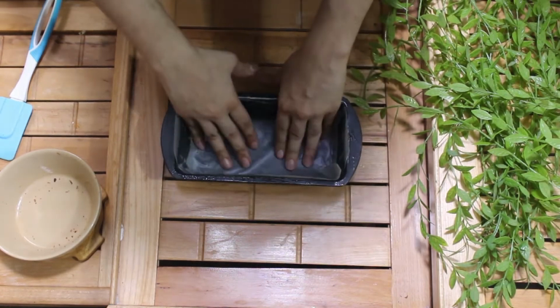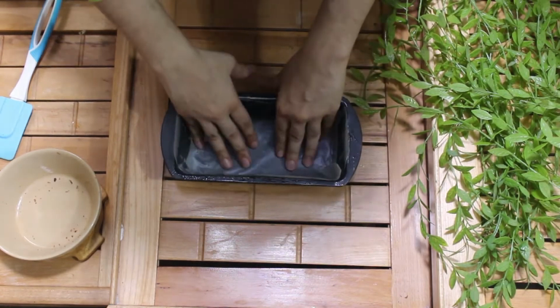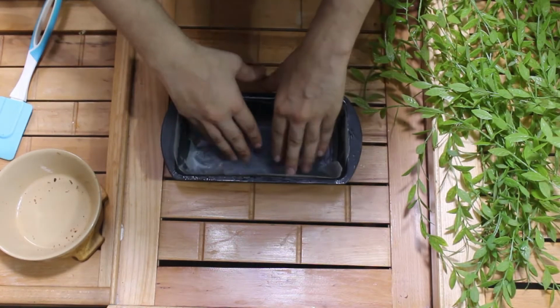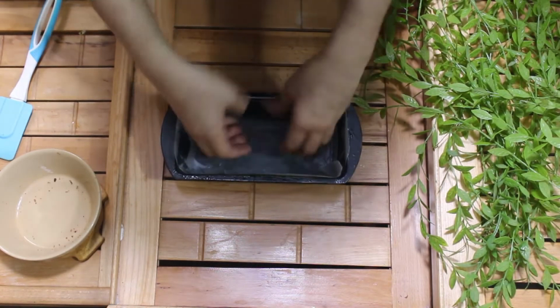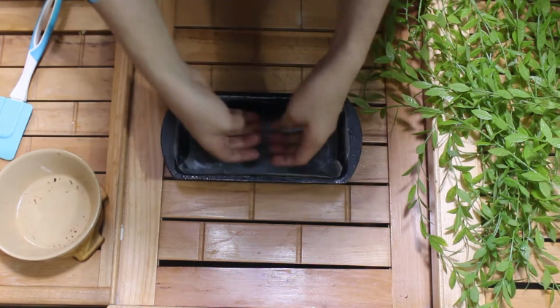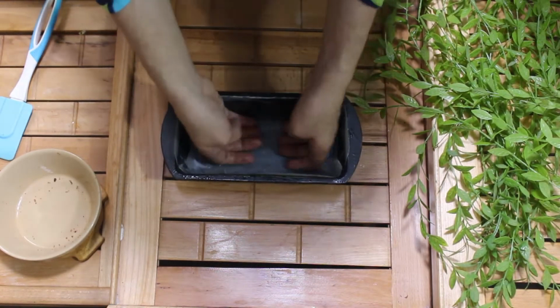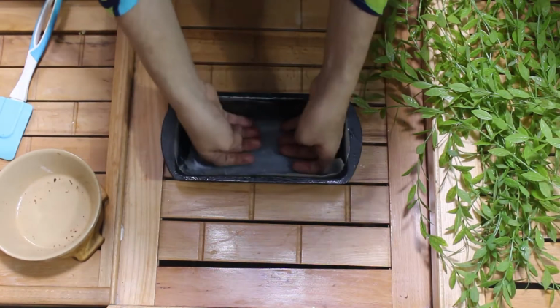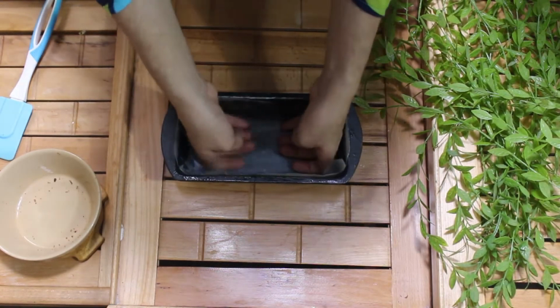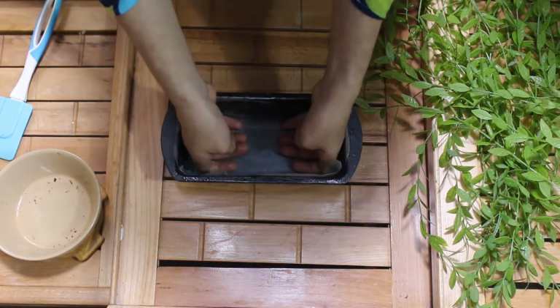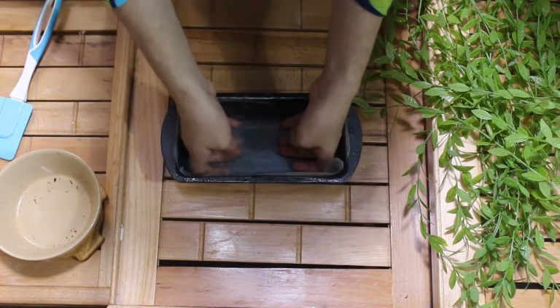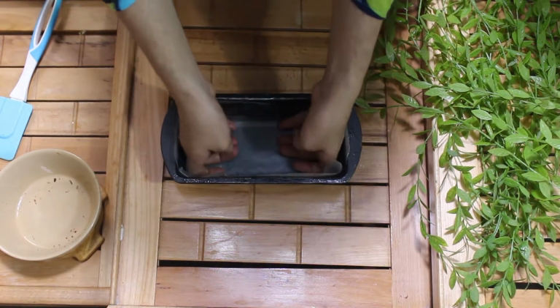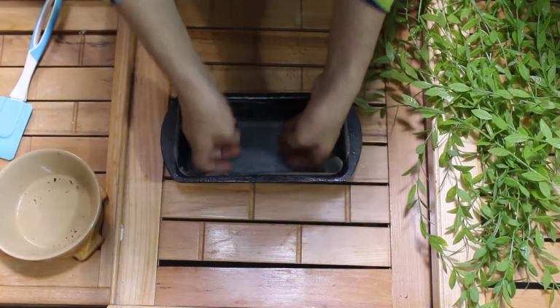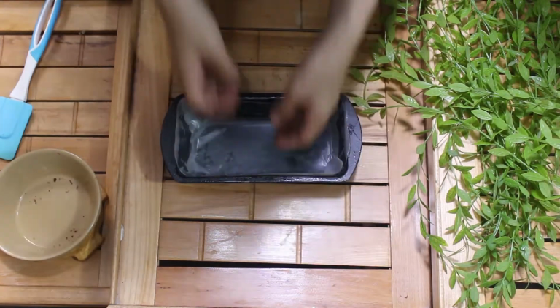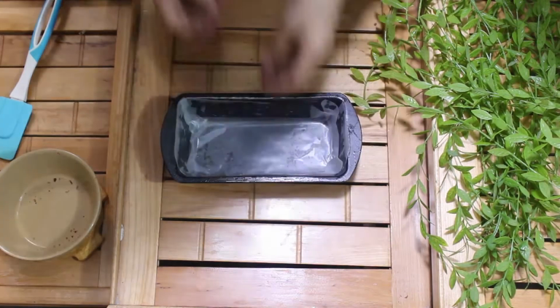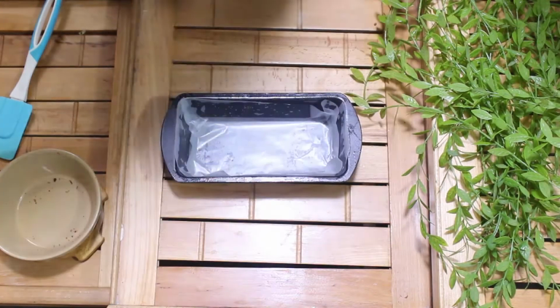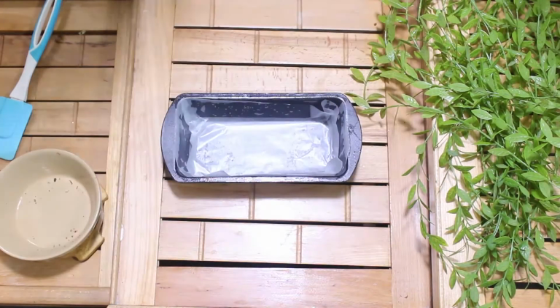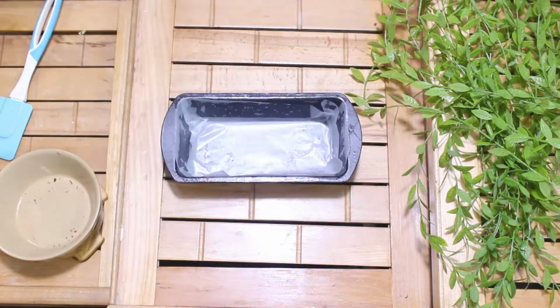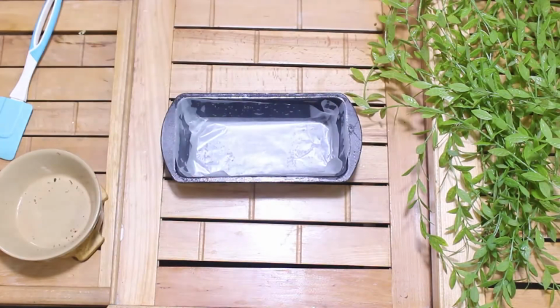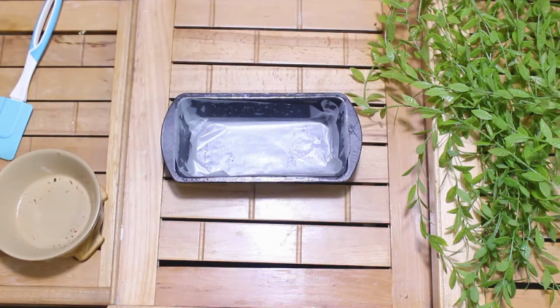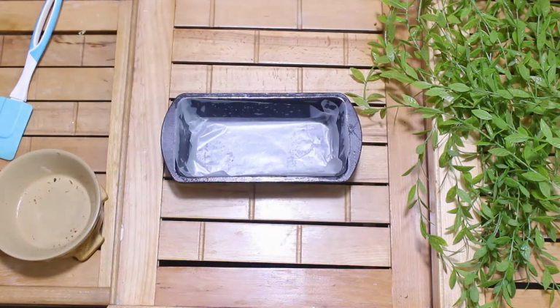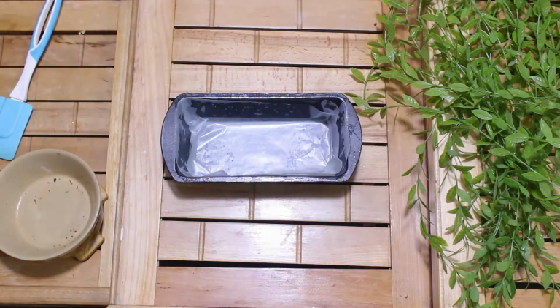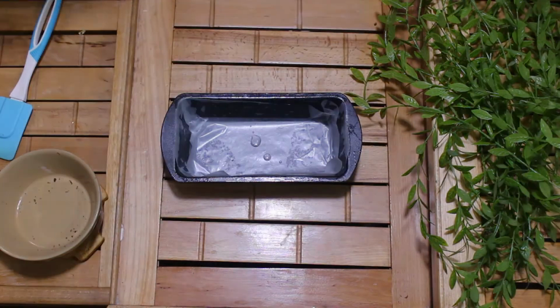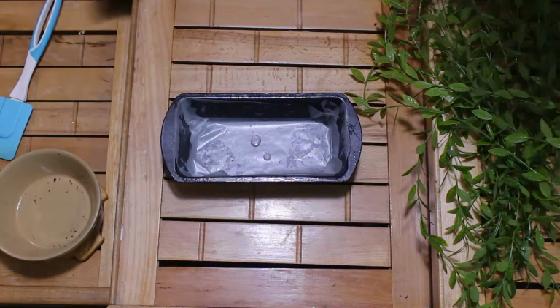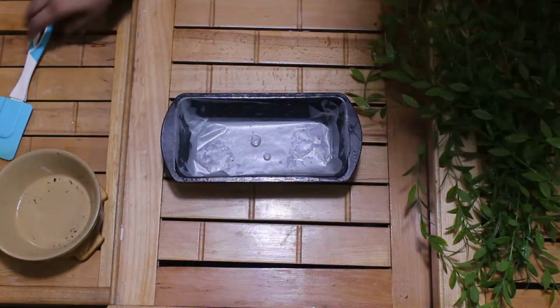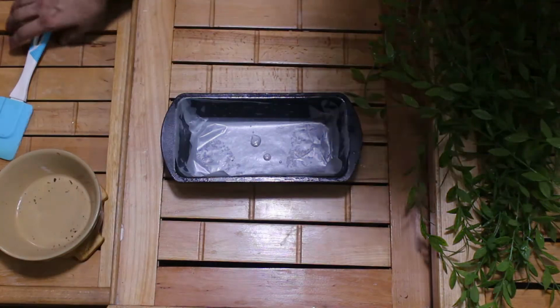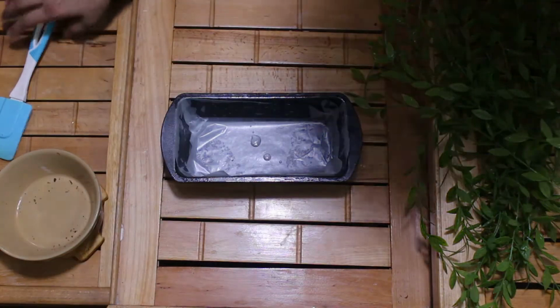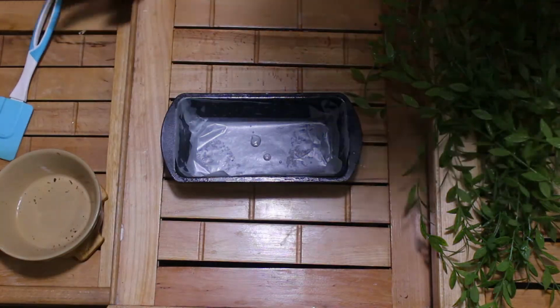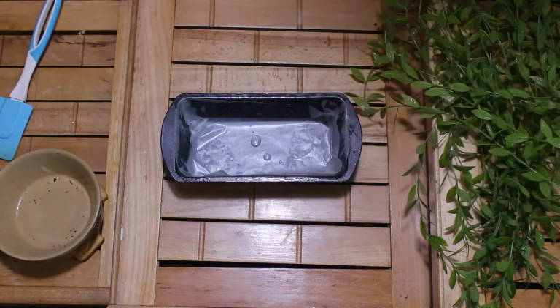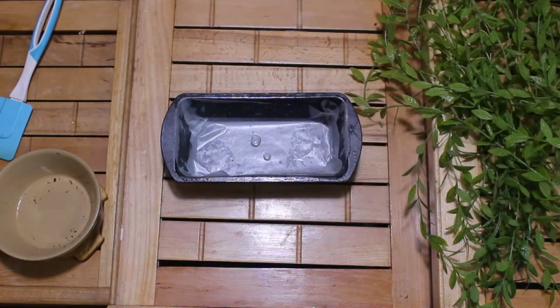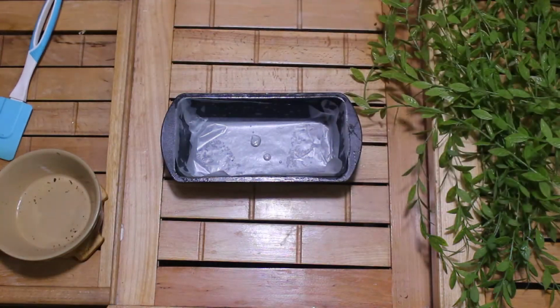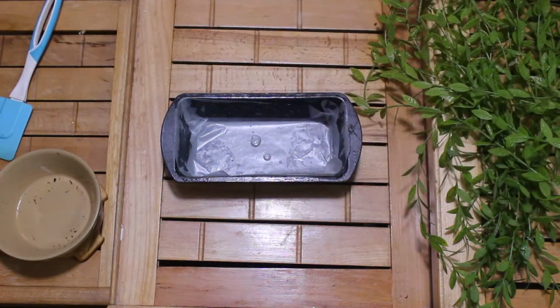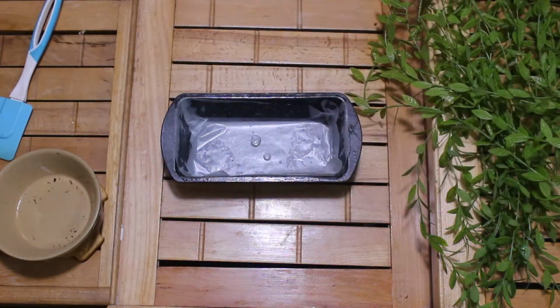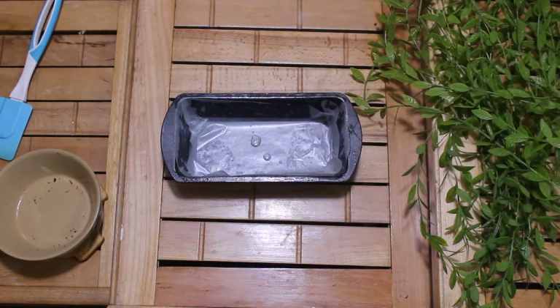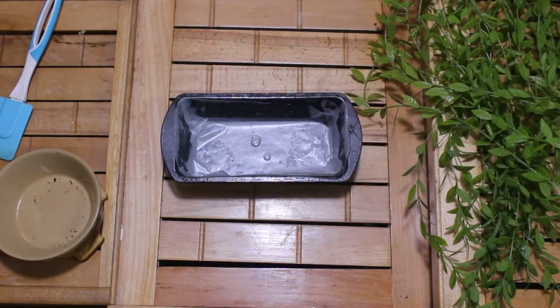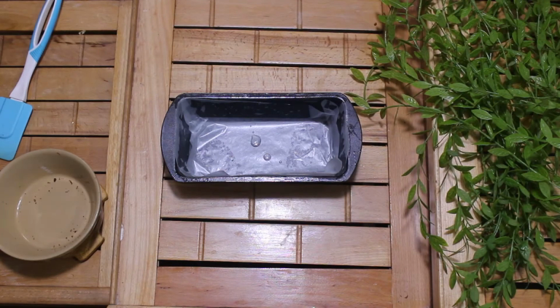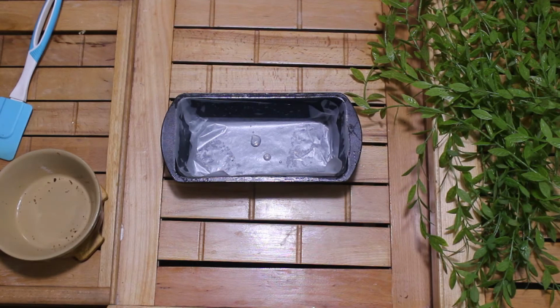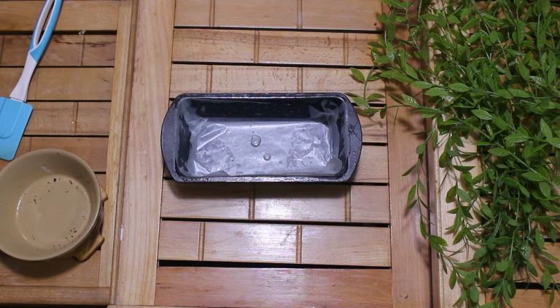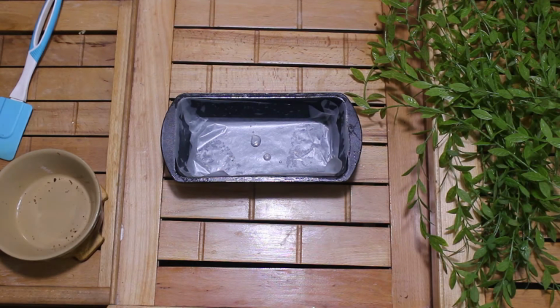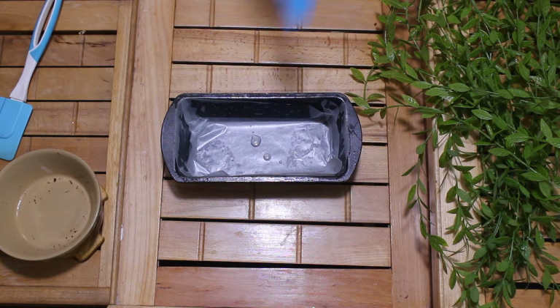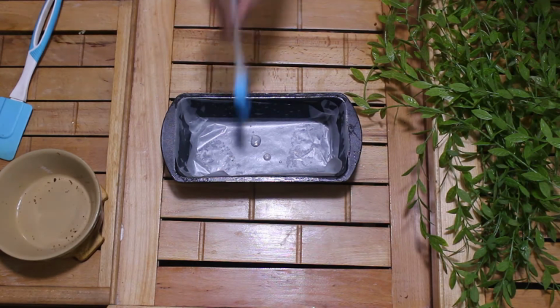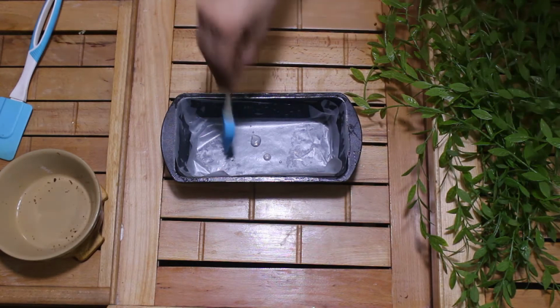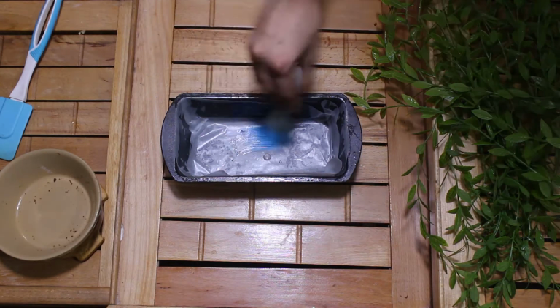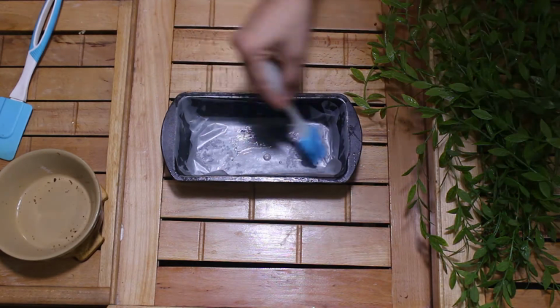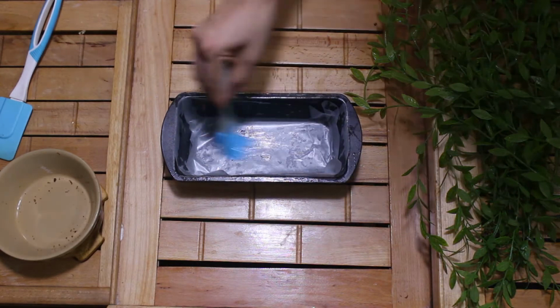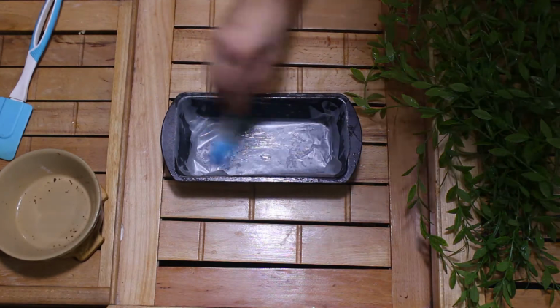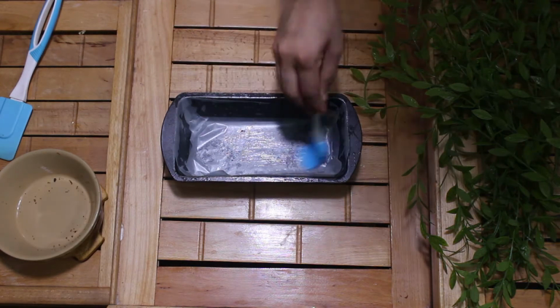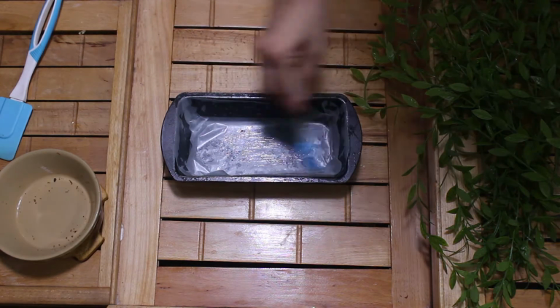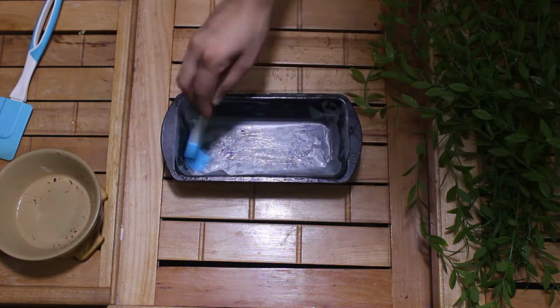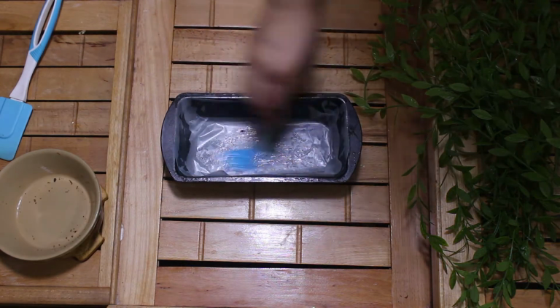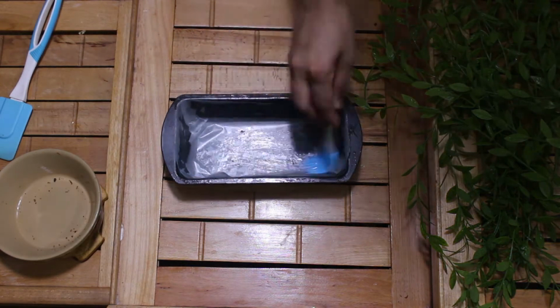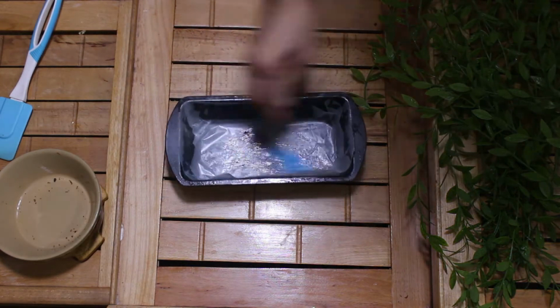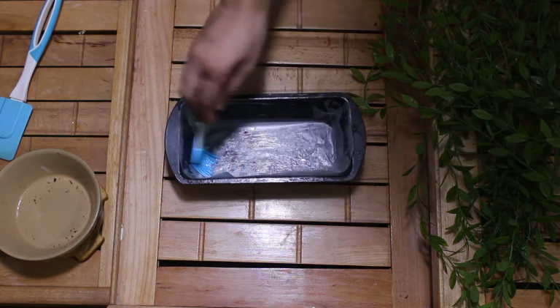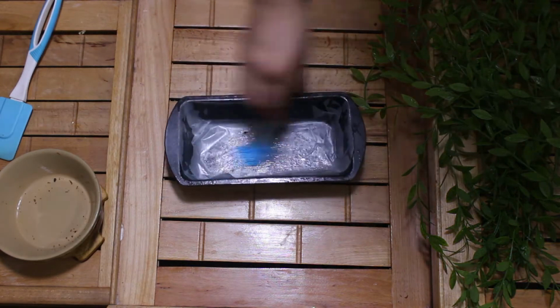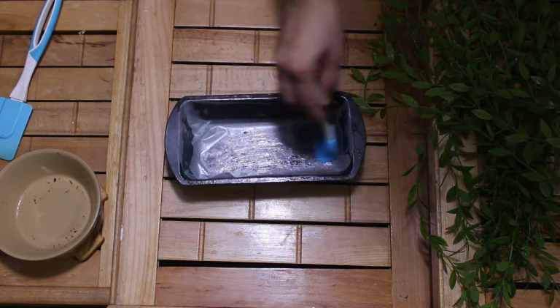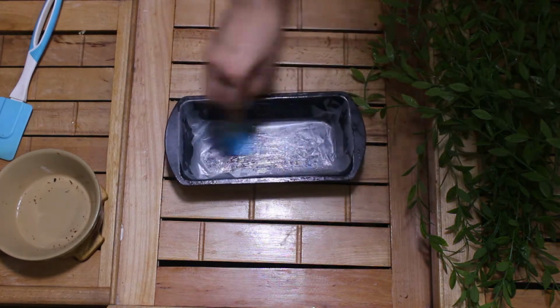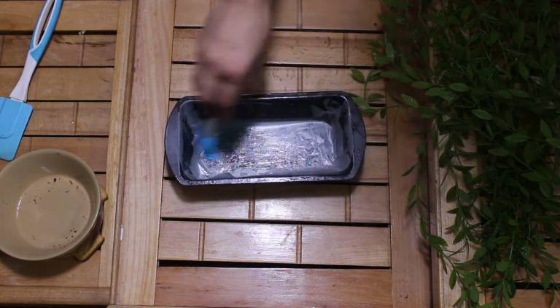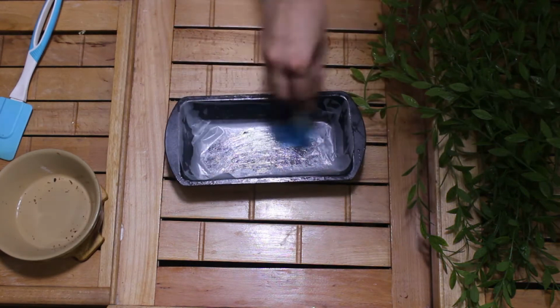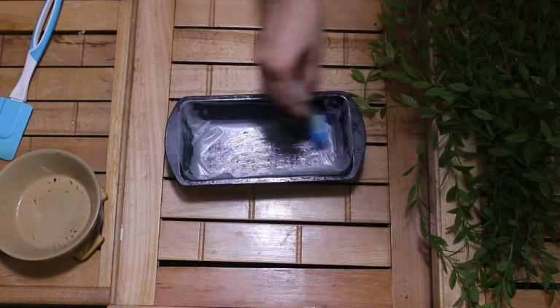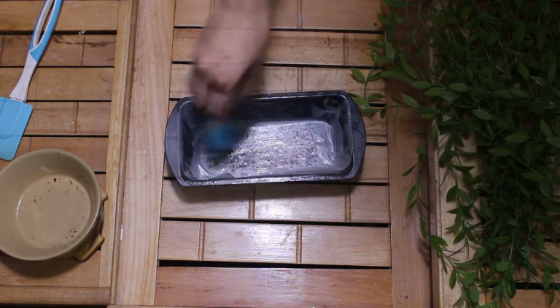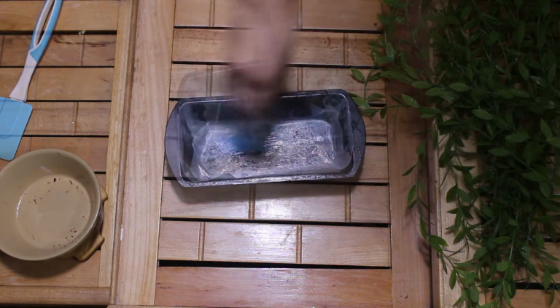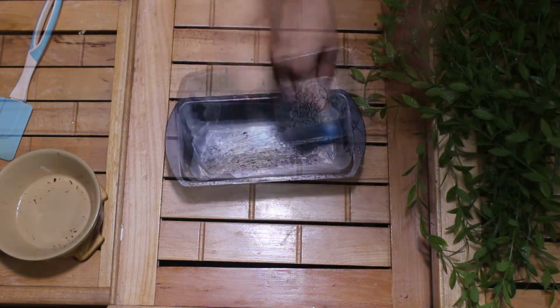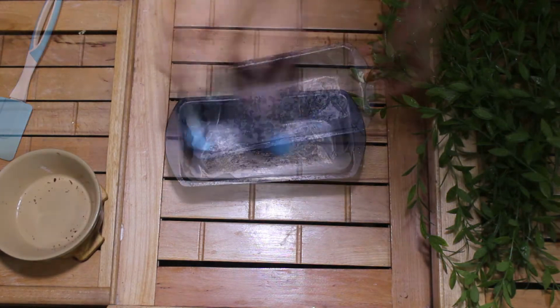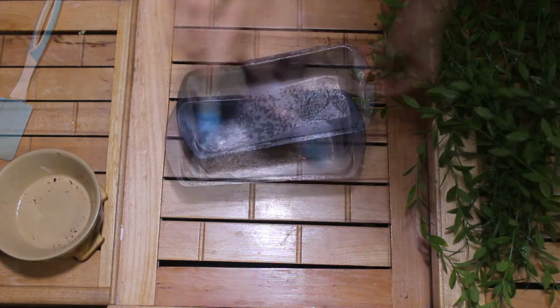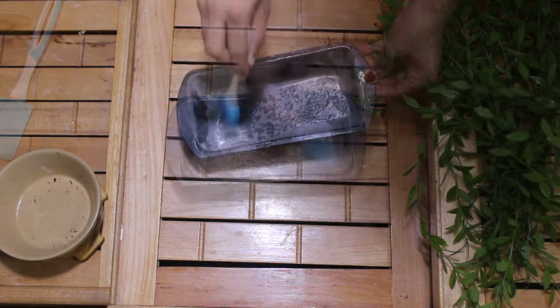After cutting, we will line the pan with butter paper, then grease a little oil on it.